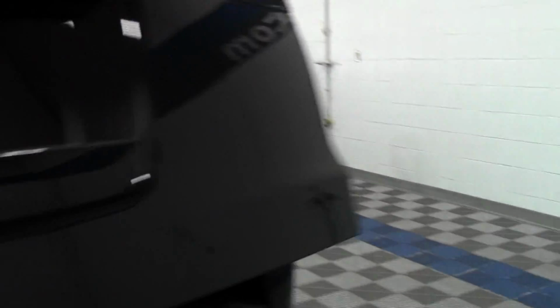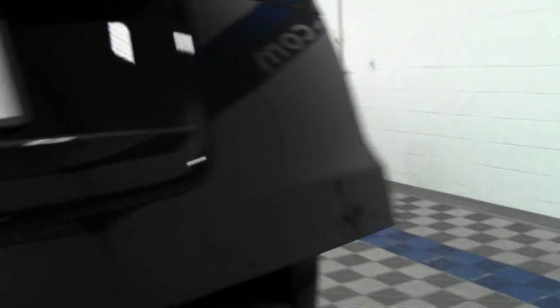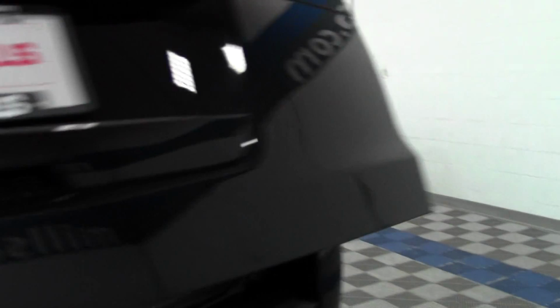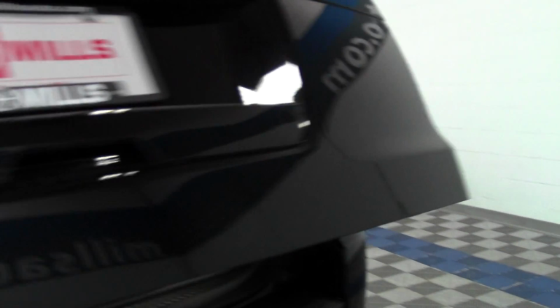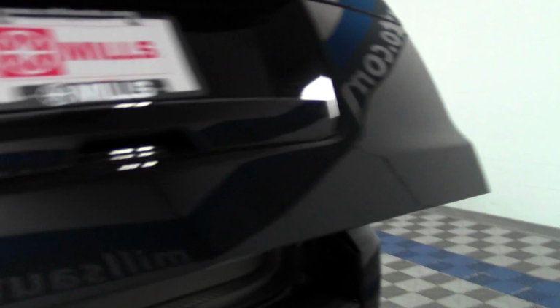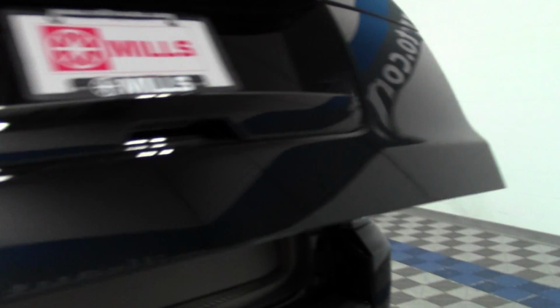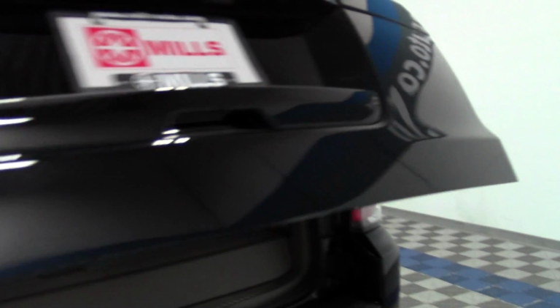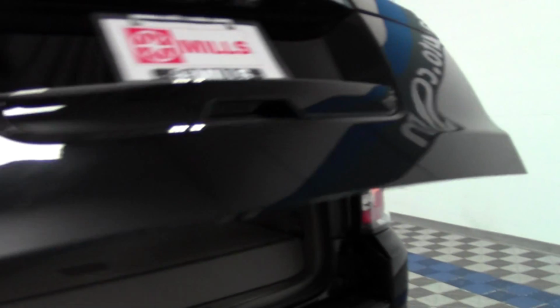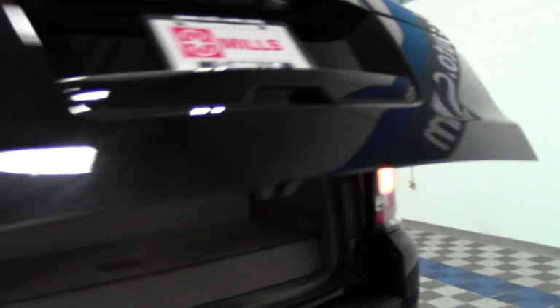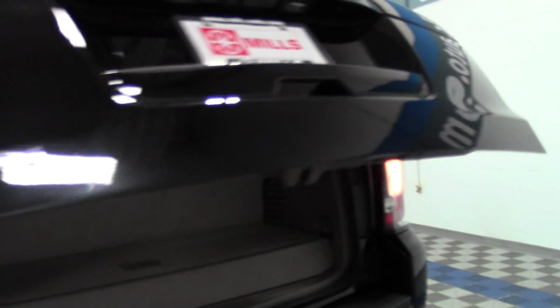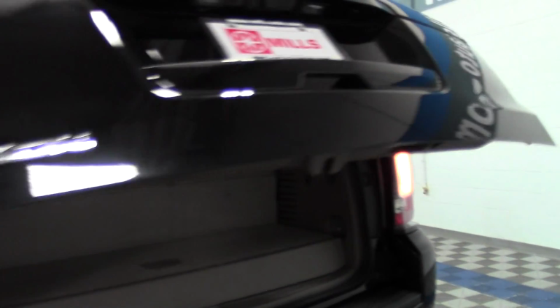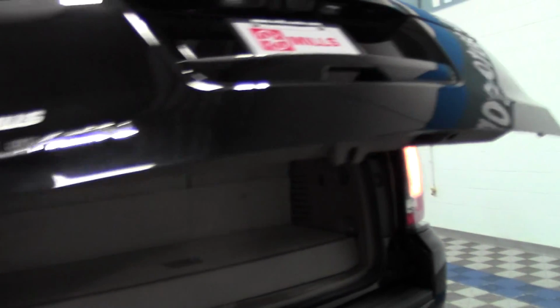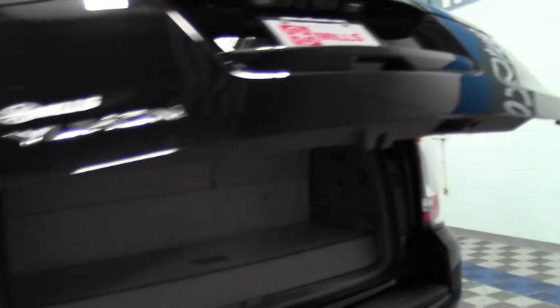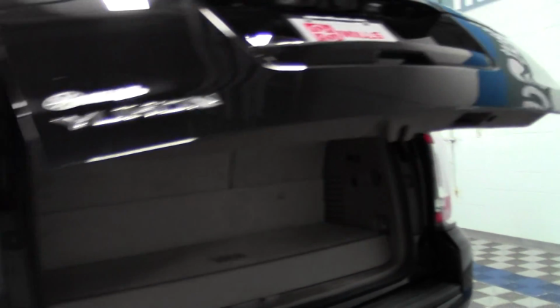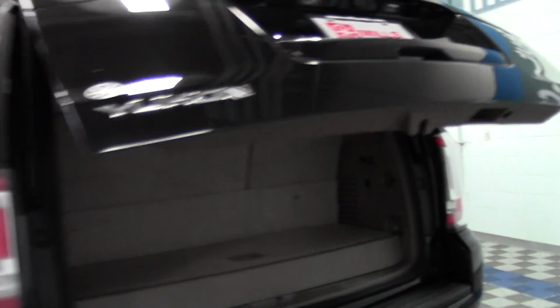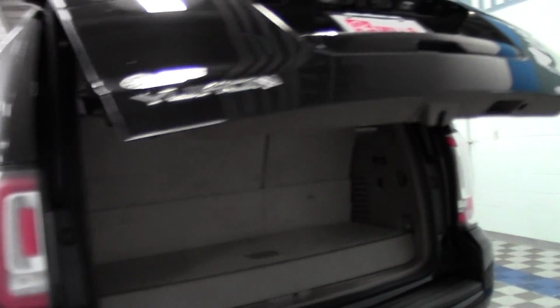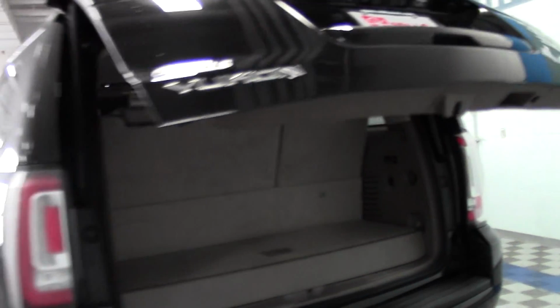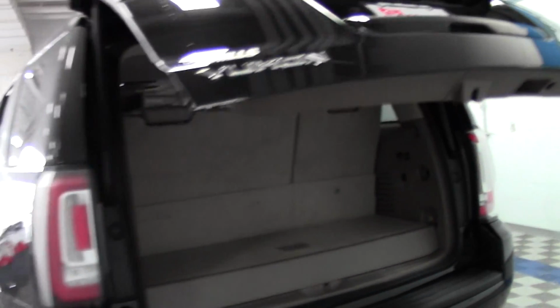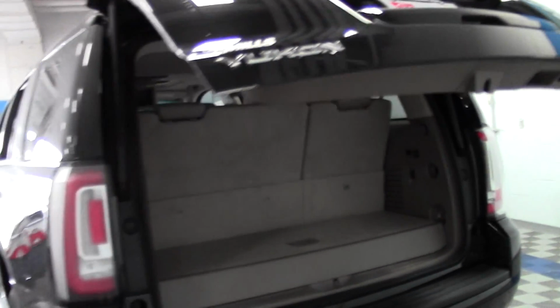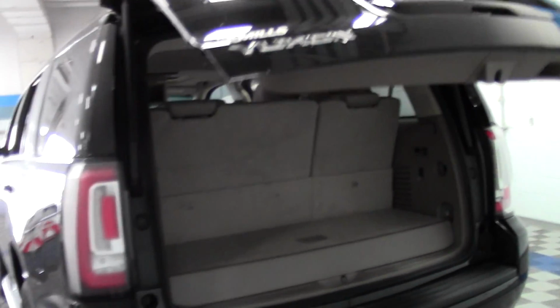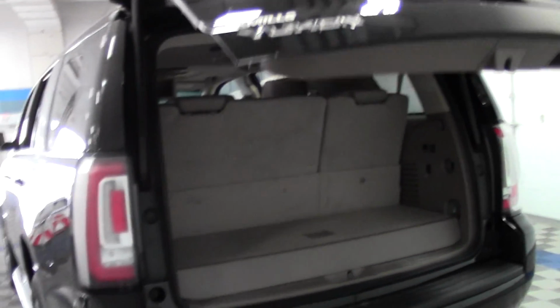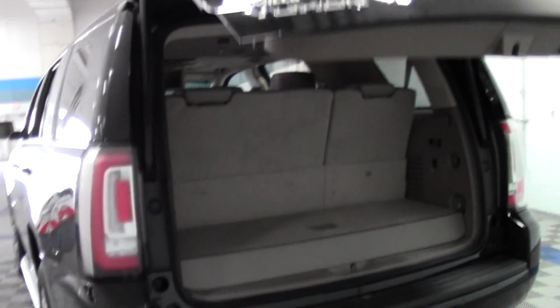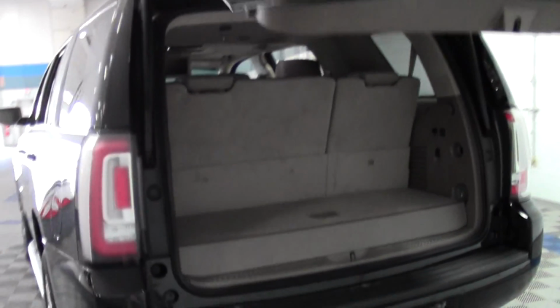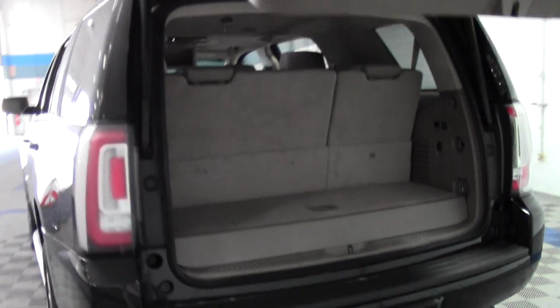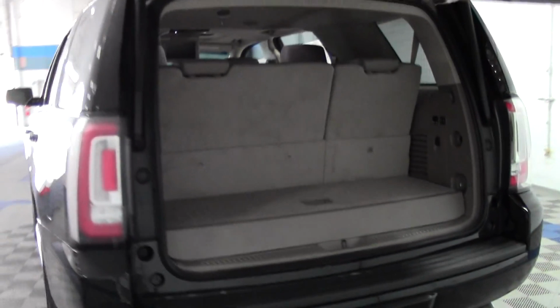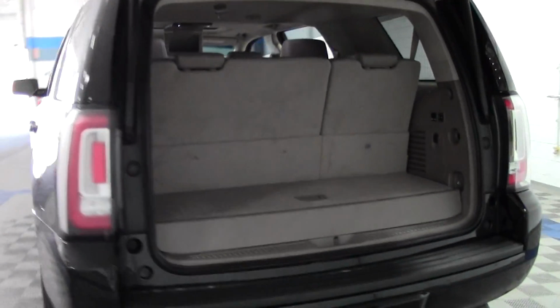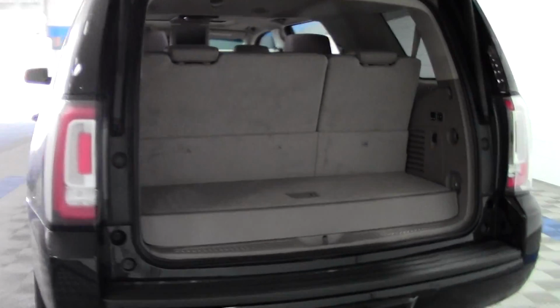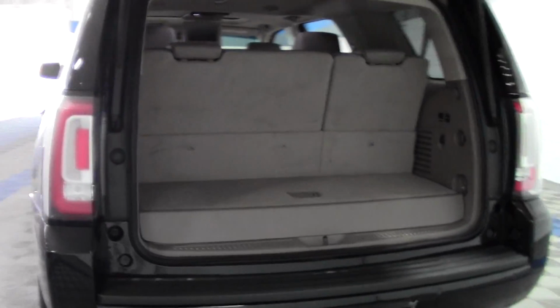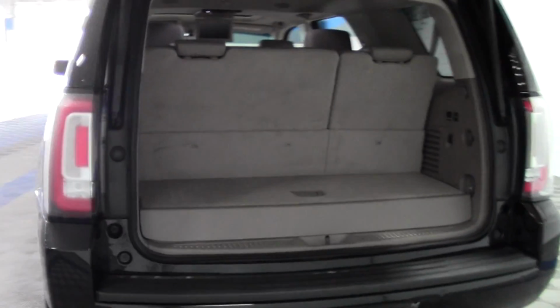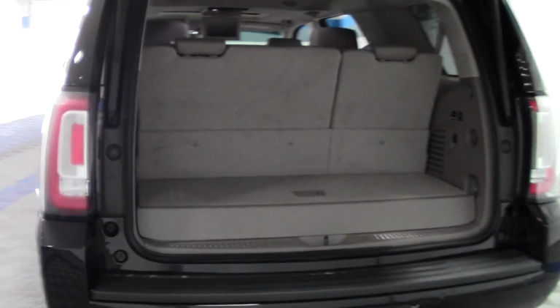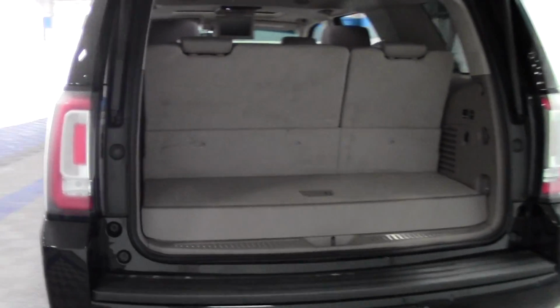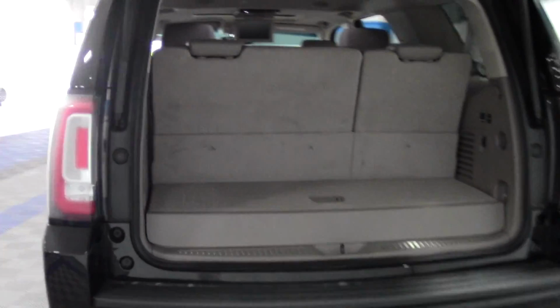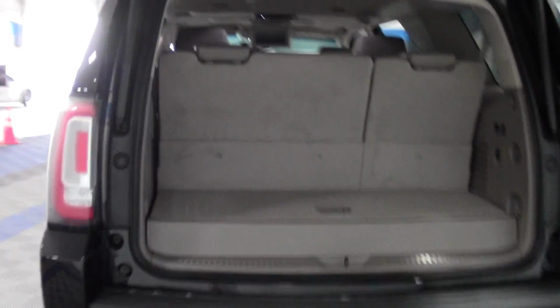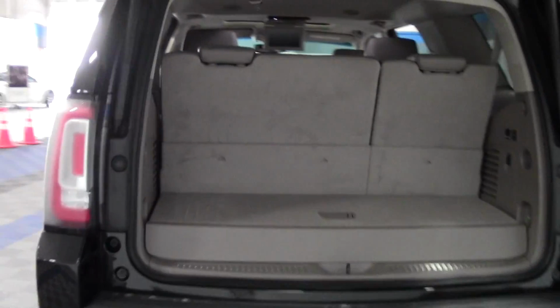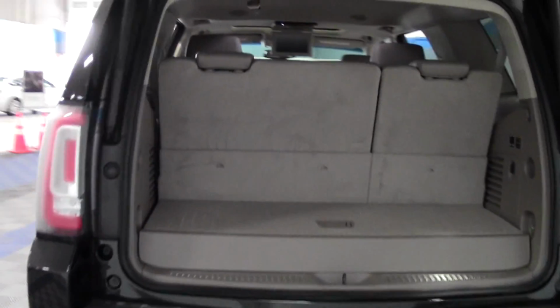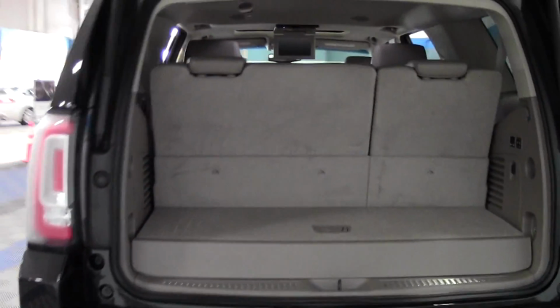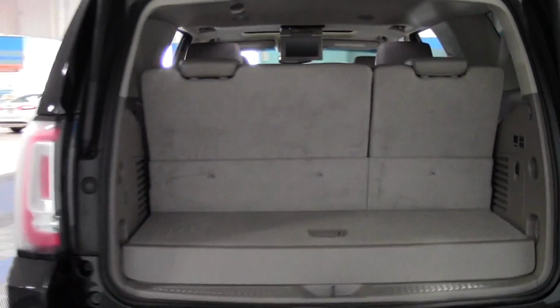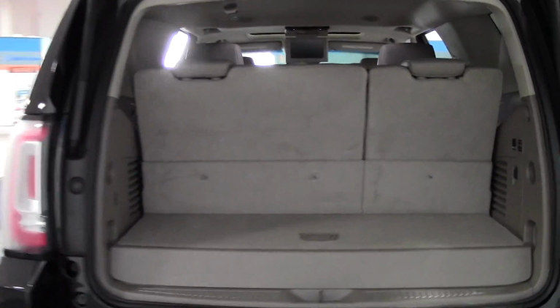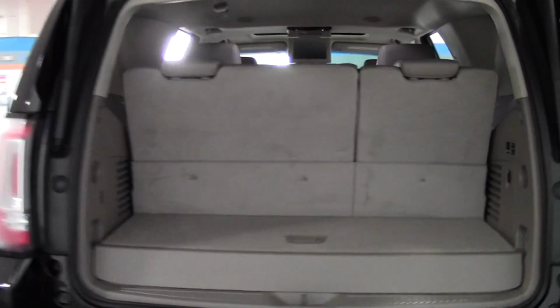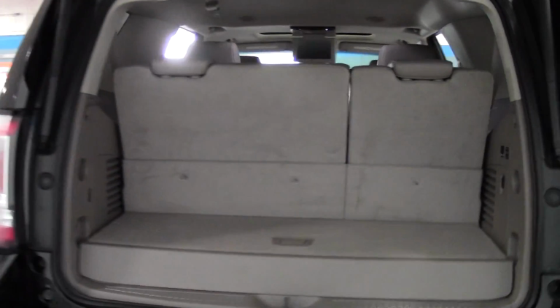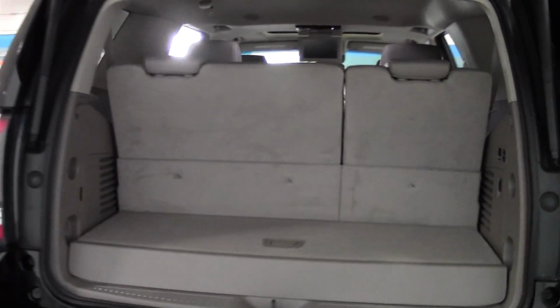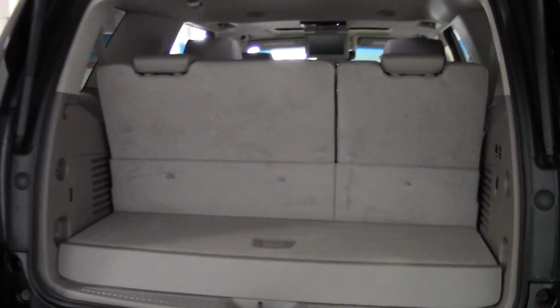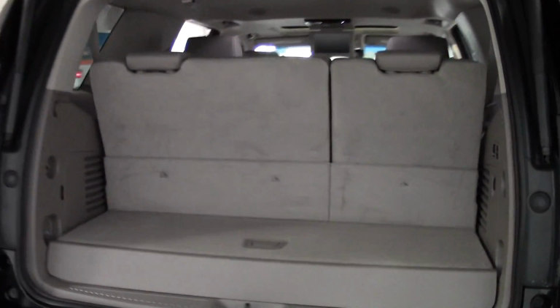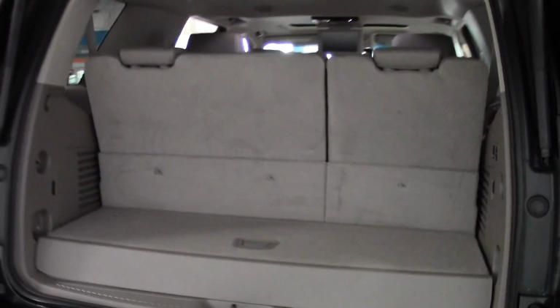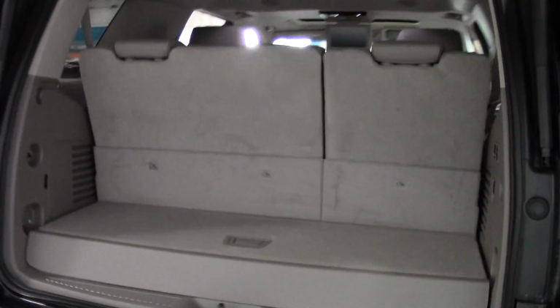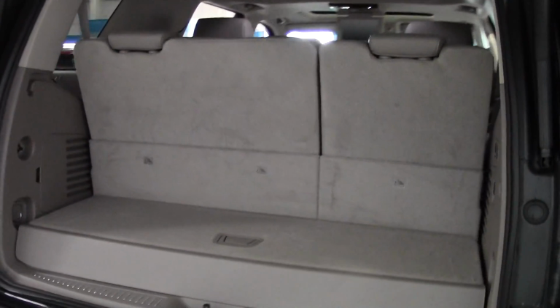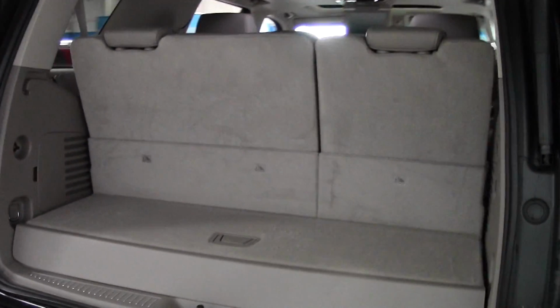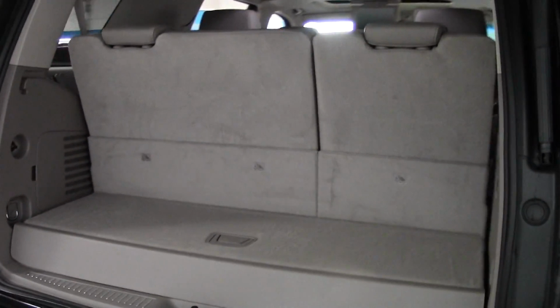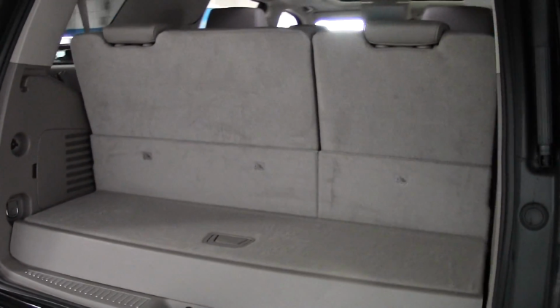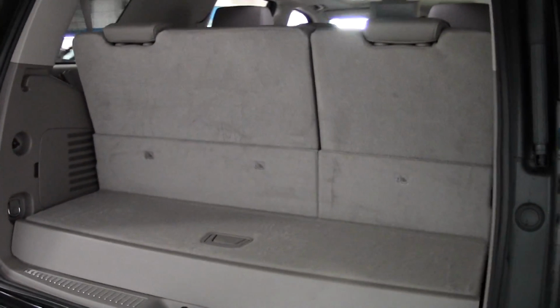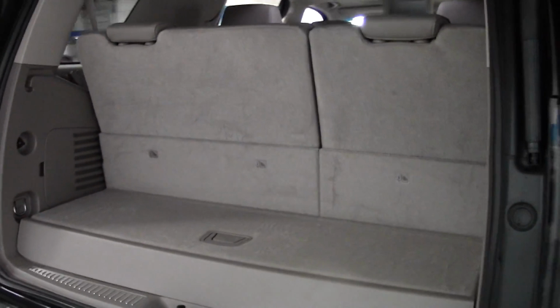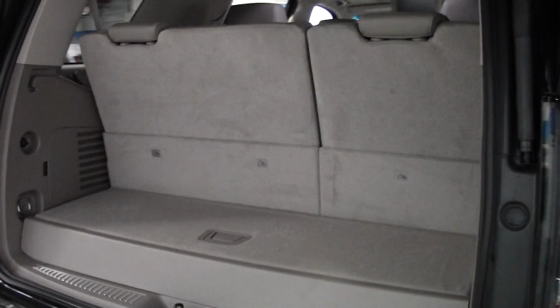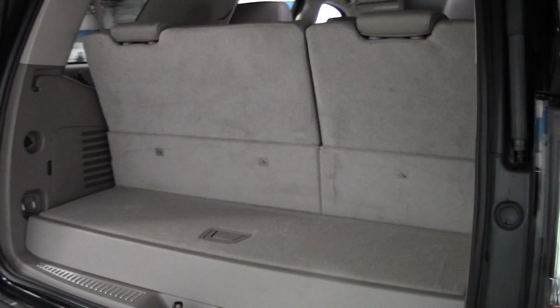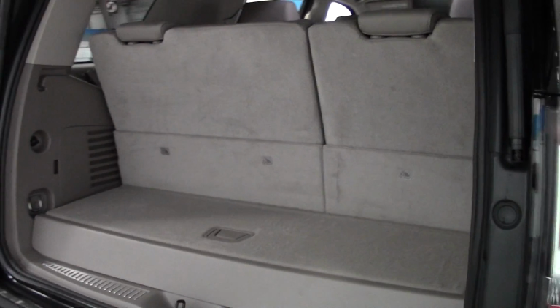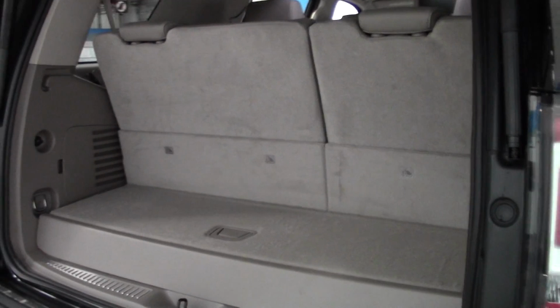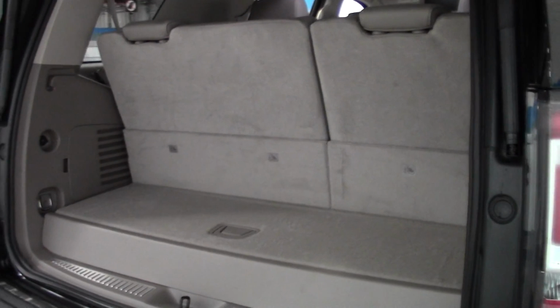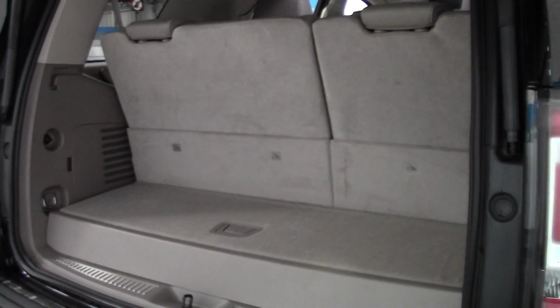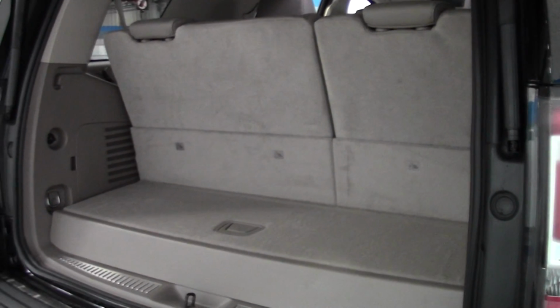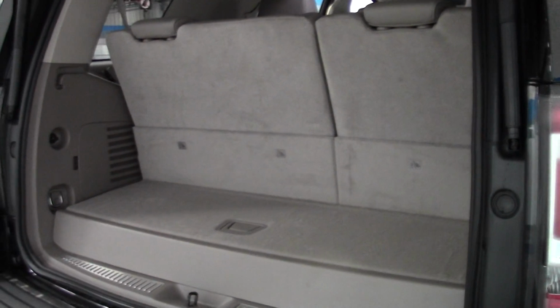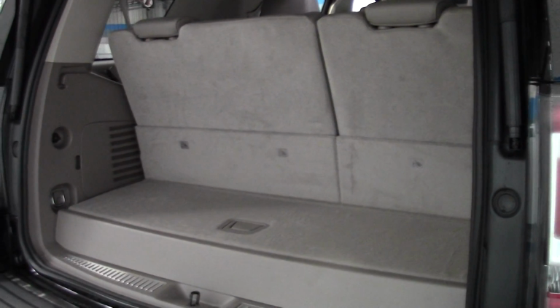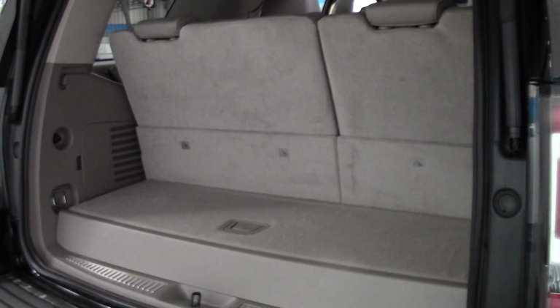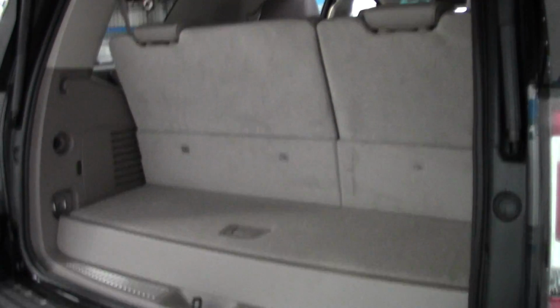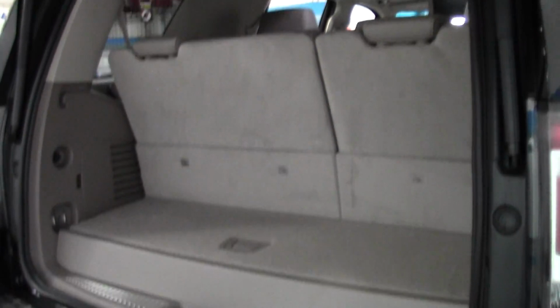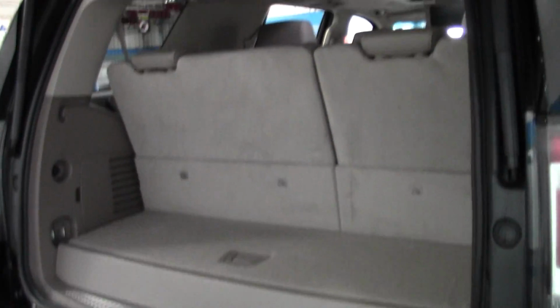Power lift gate — there's your cargo space. You'll have even more room with that third row down.